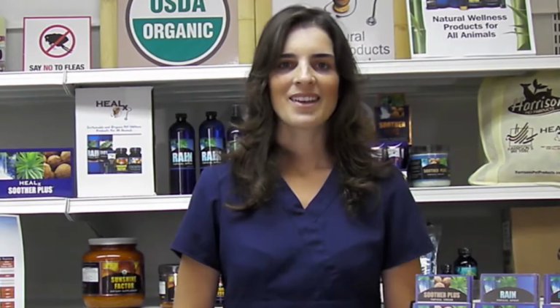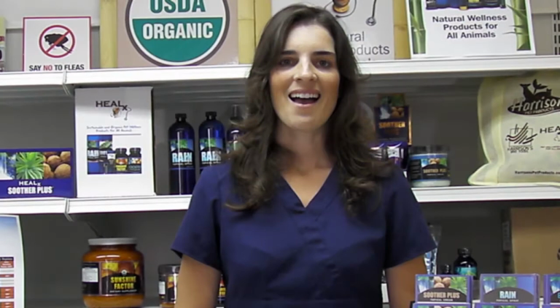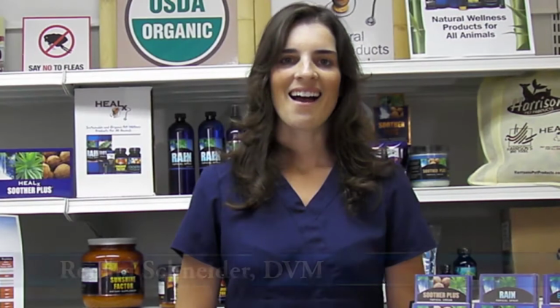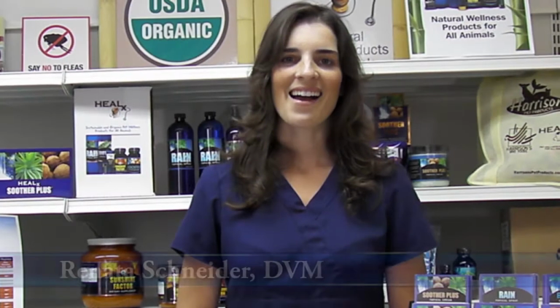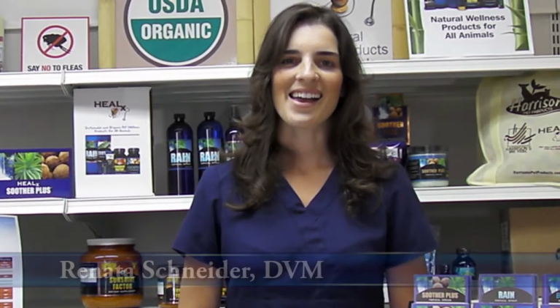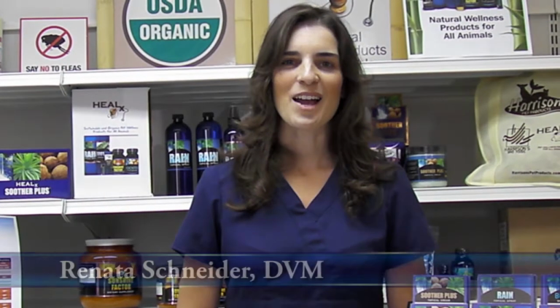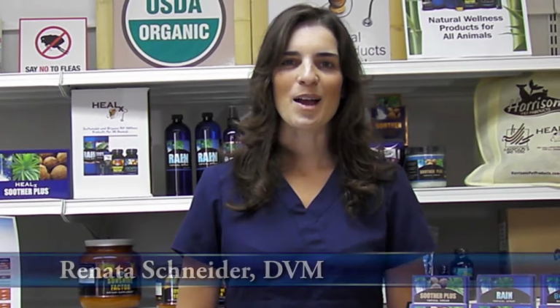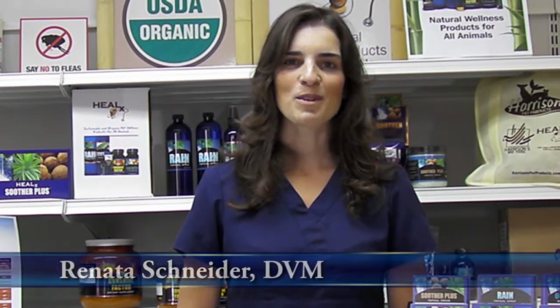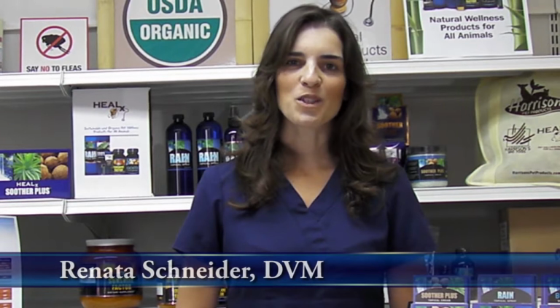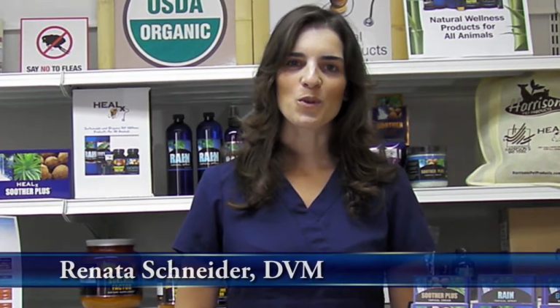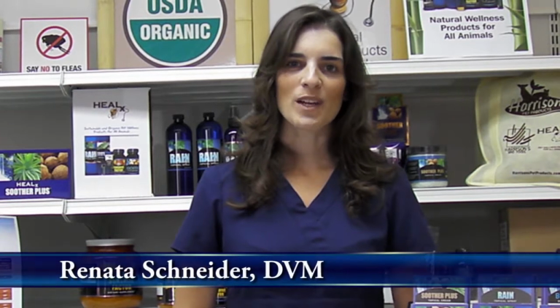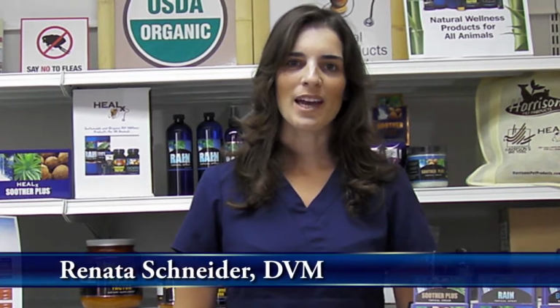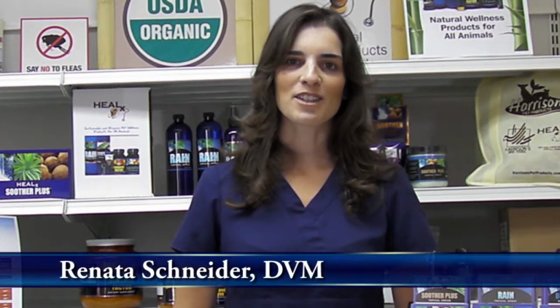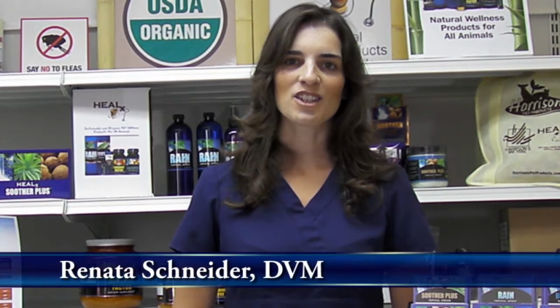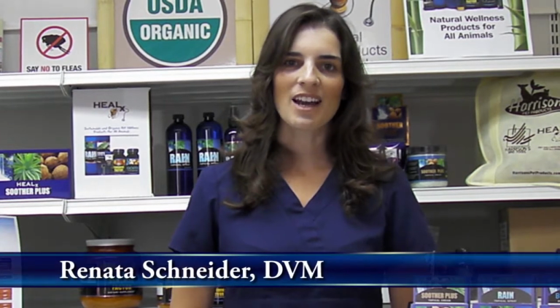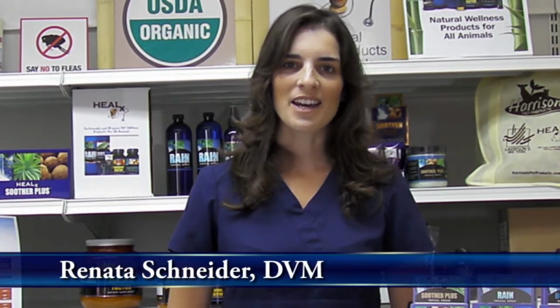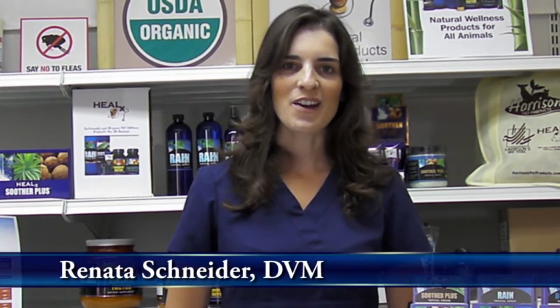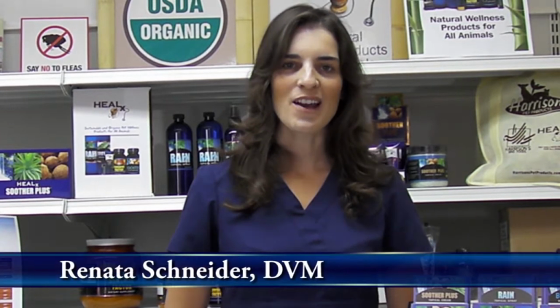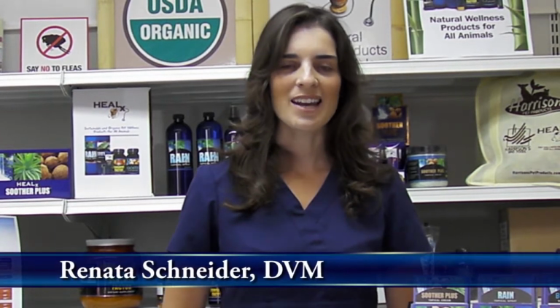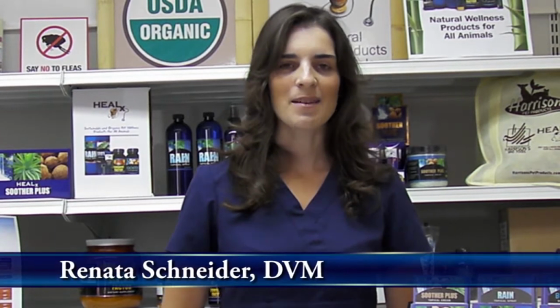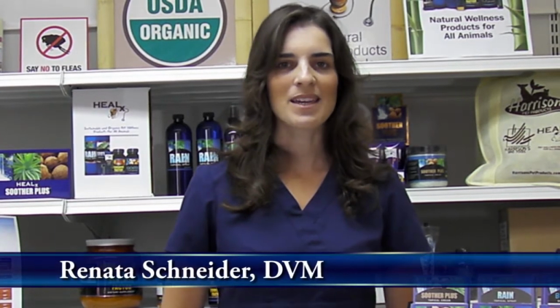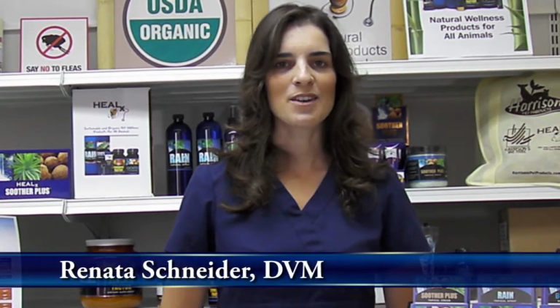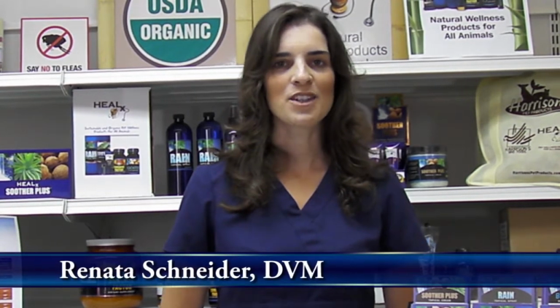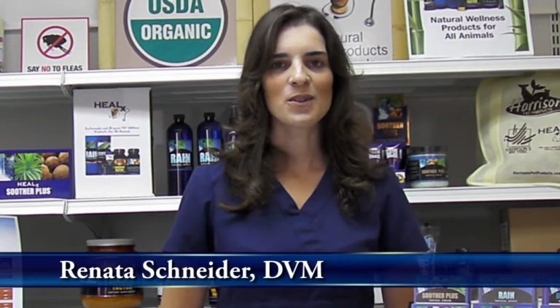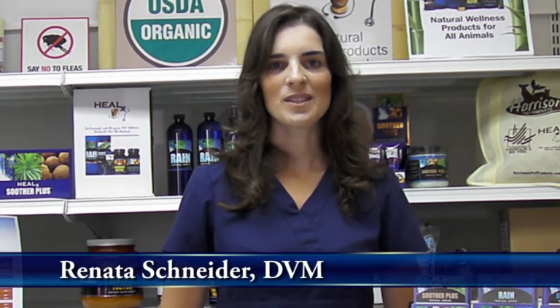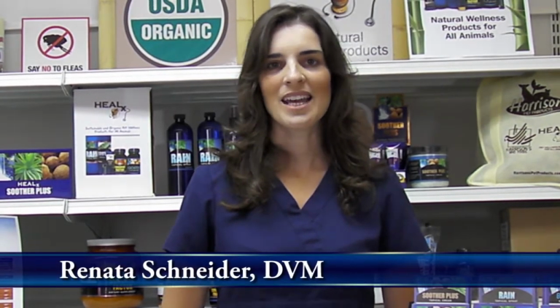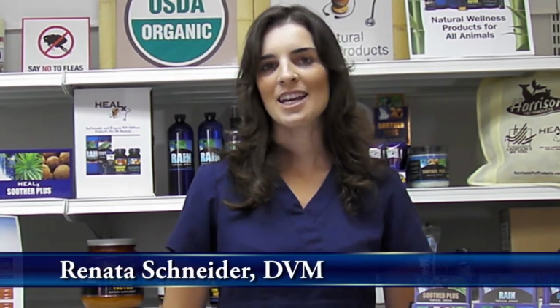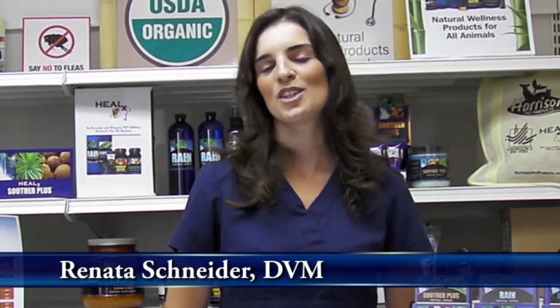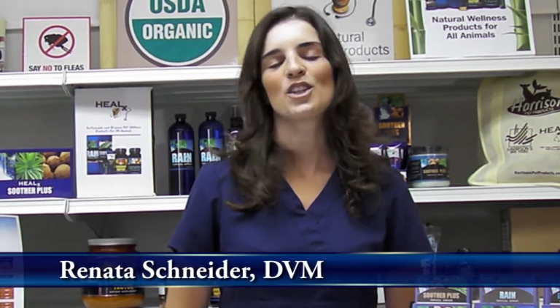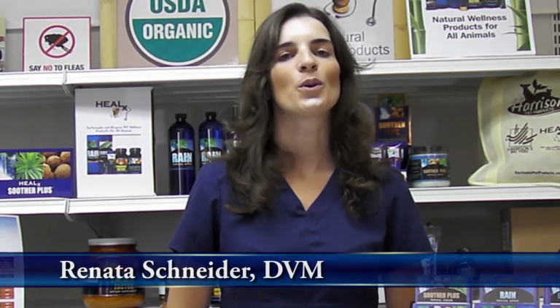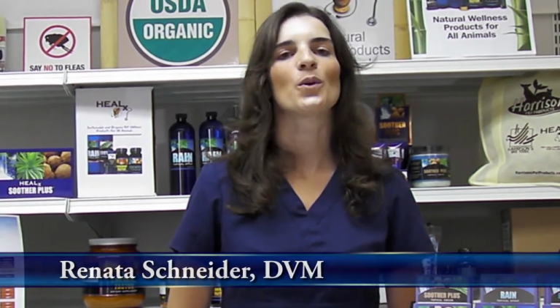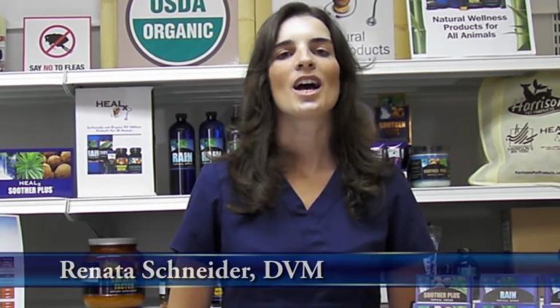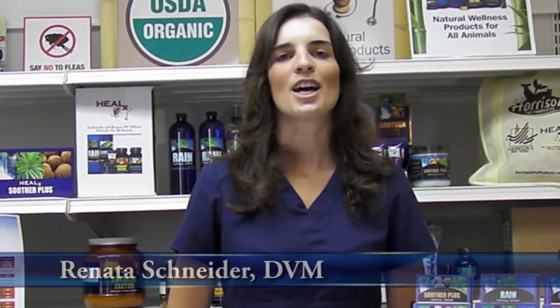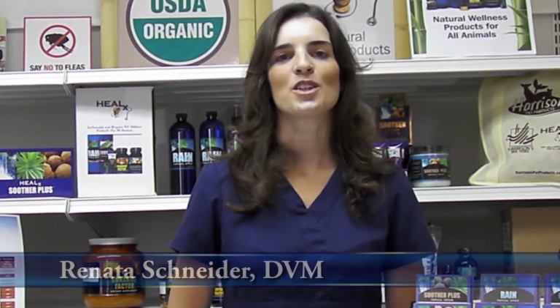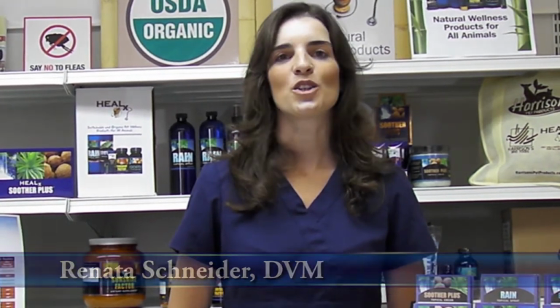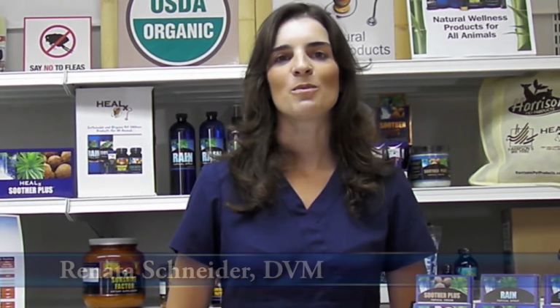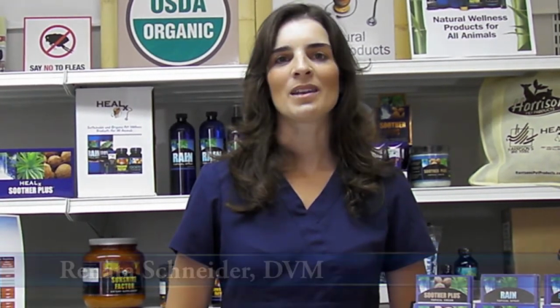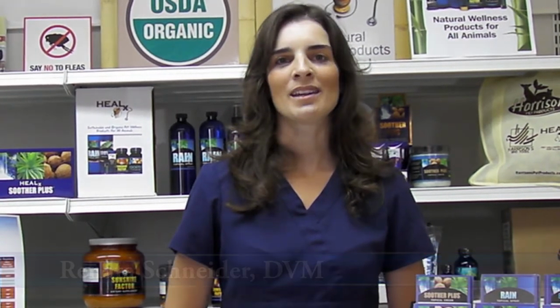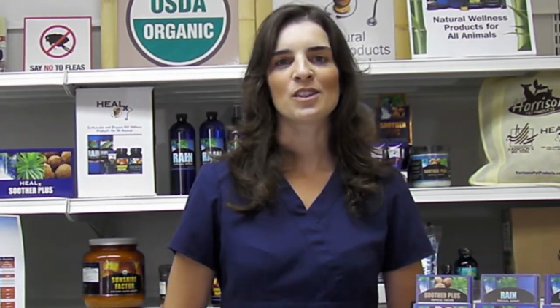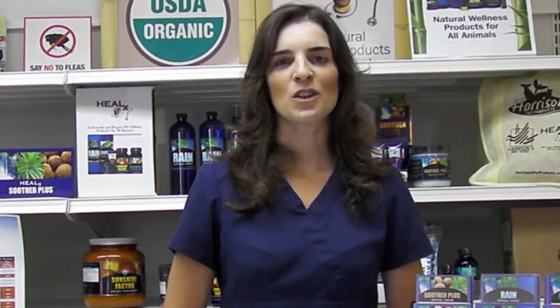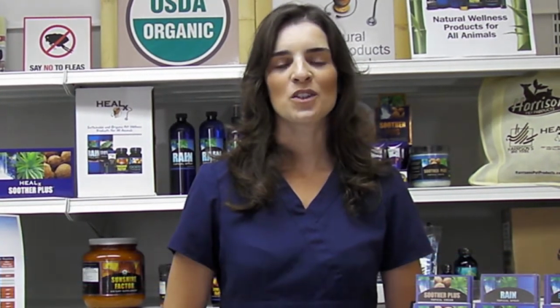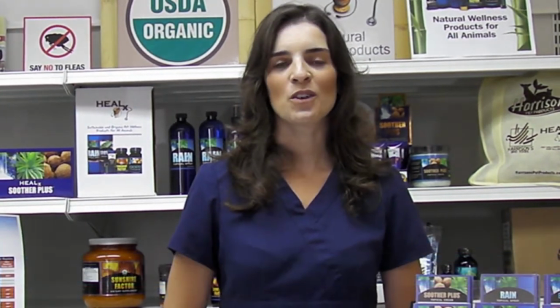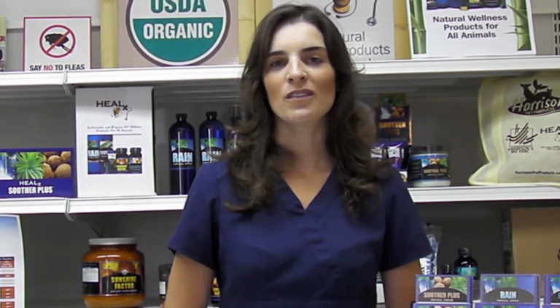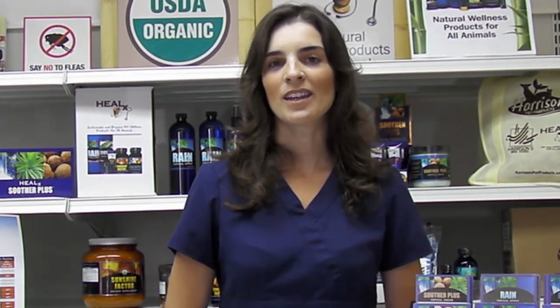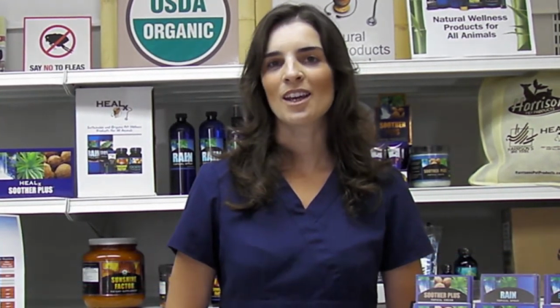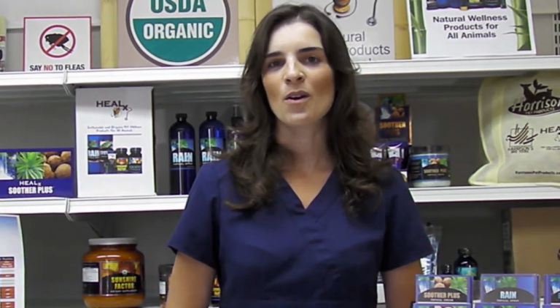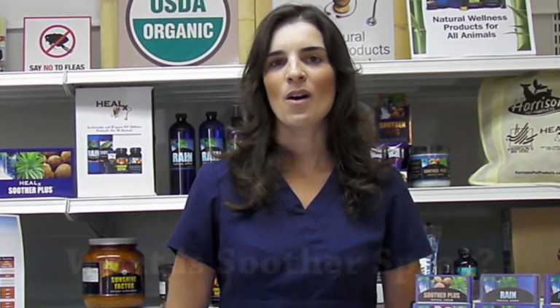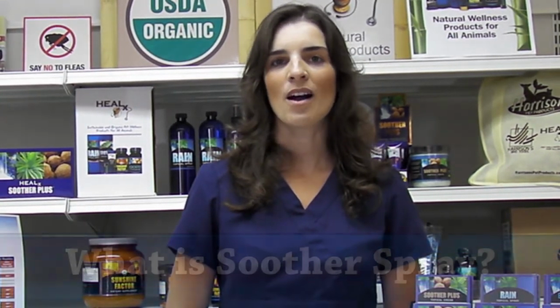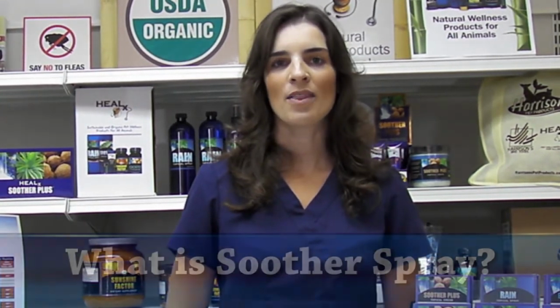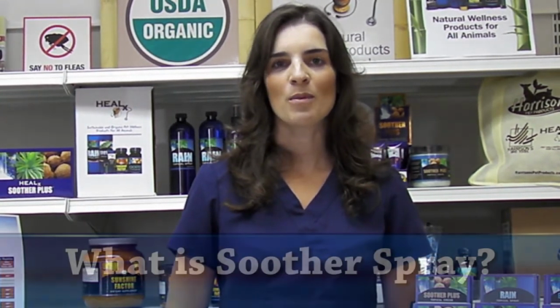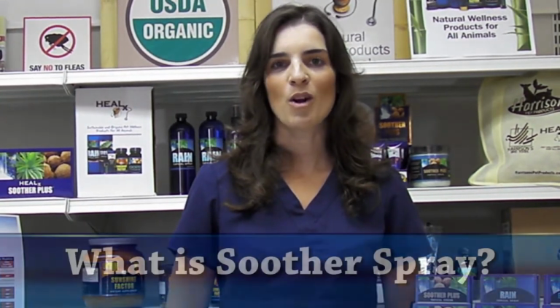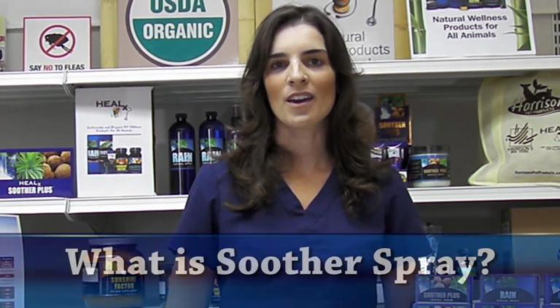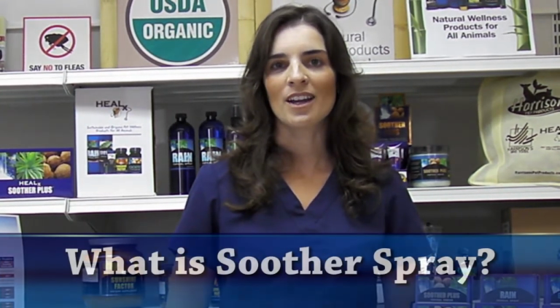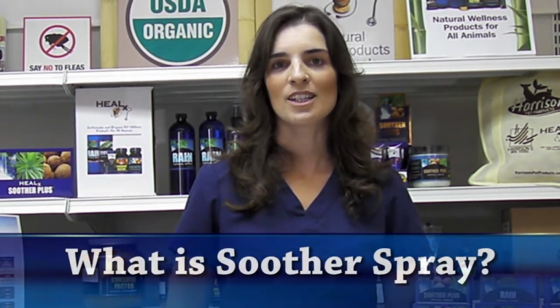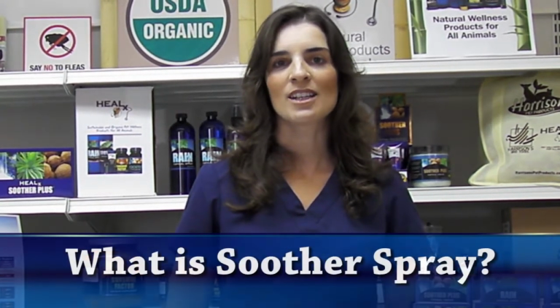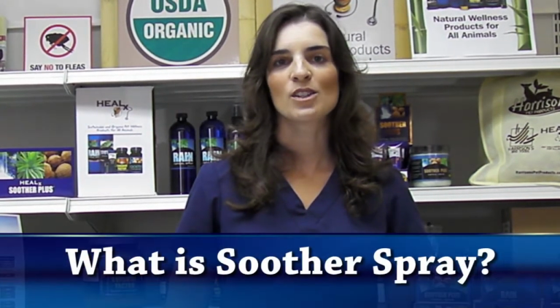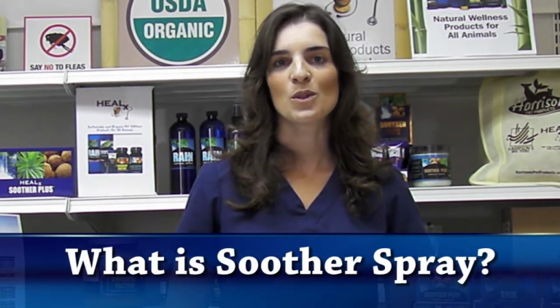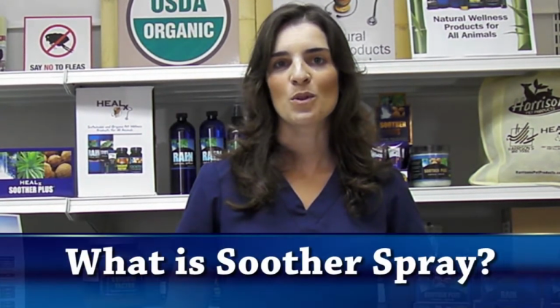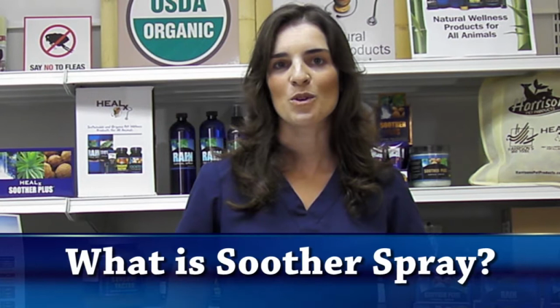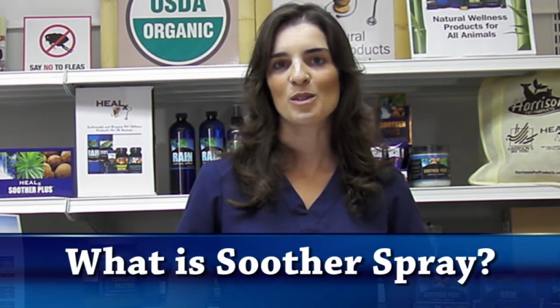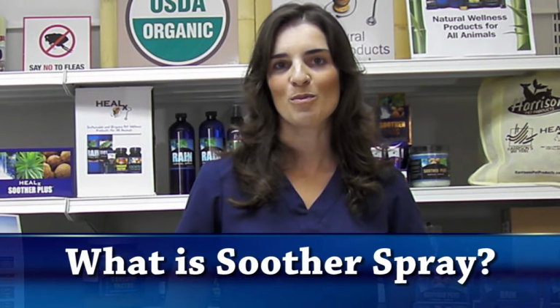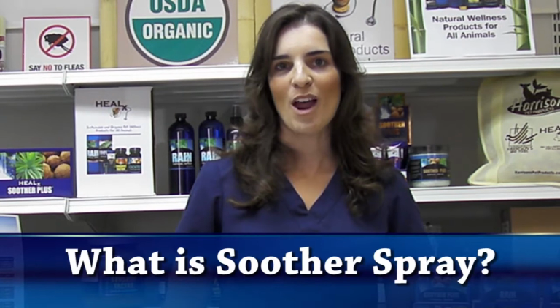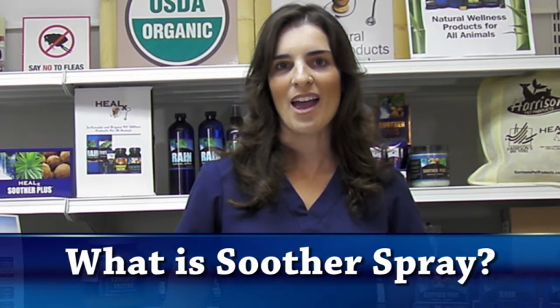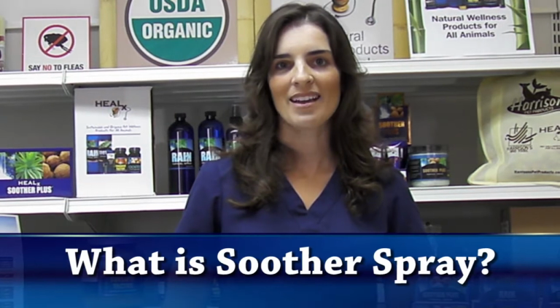Hi, I'm Dr. Renata Schneider, and I'm here to do Take Two, a two-minute instructional video on the product Soother Spray.